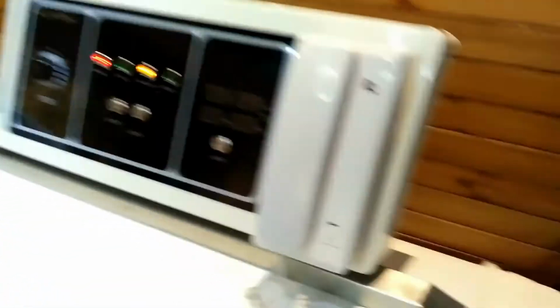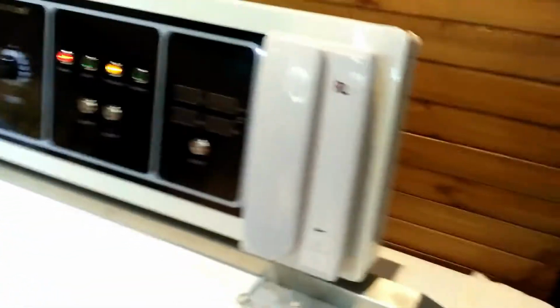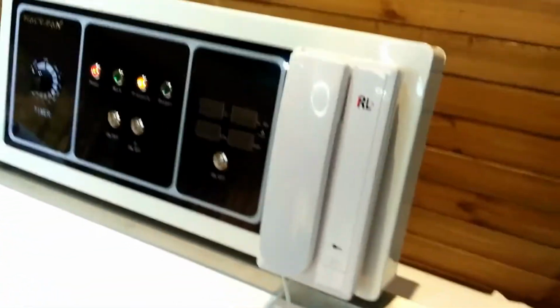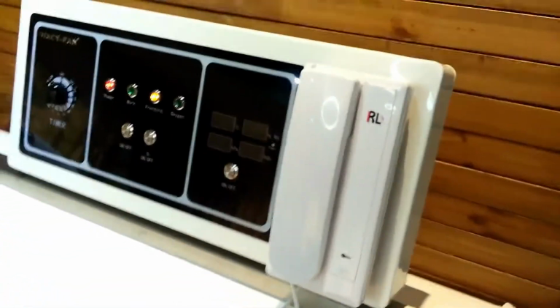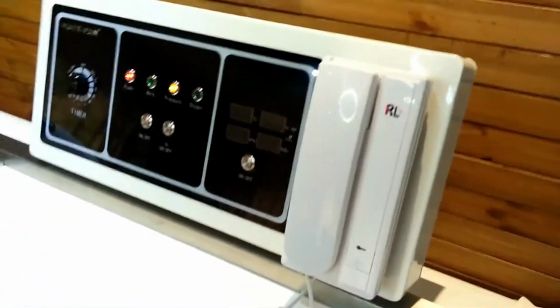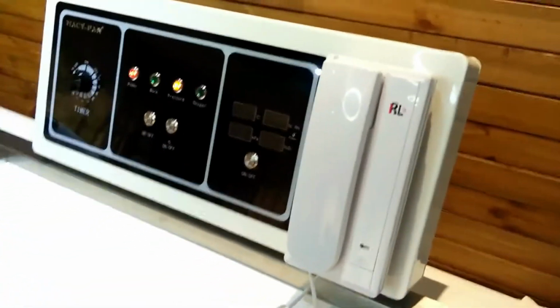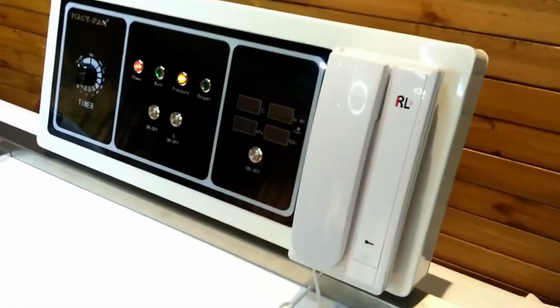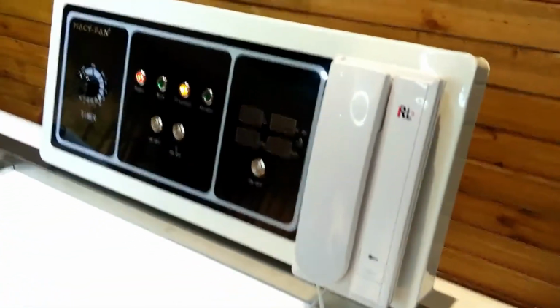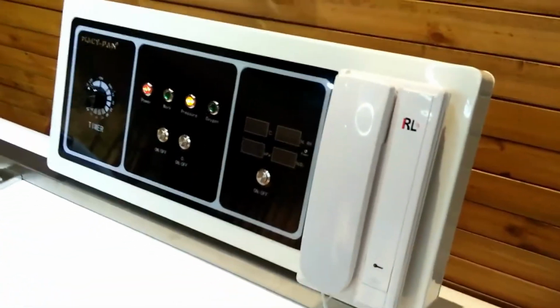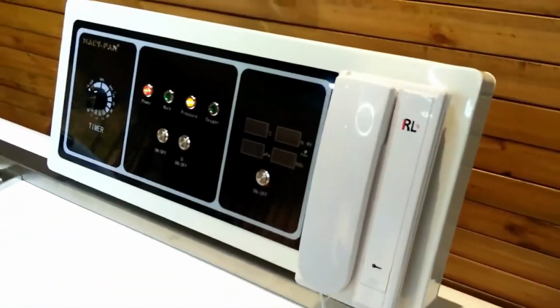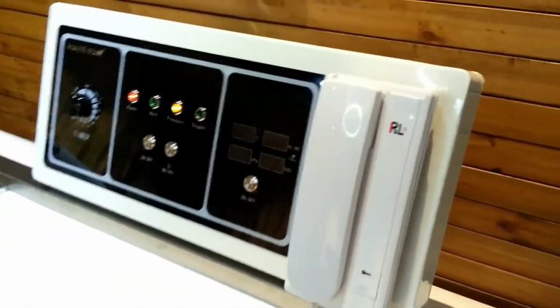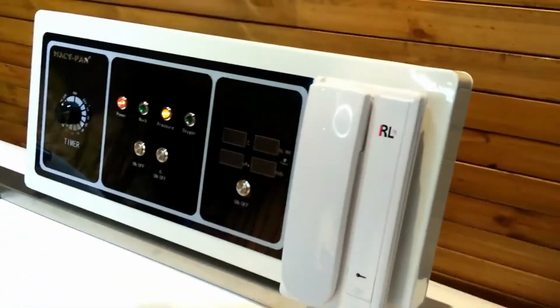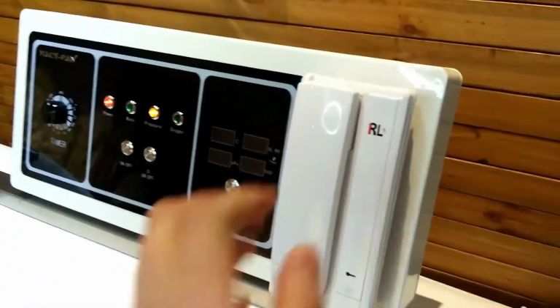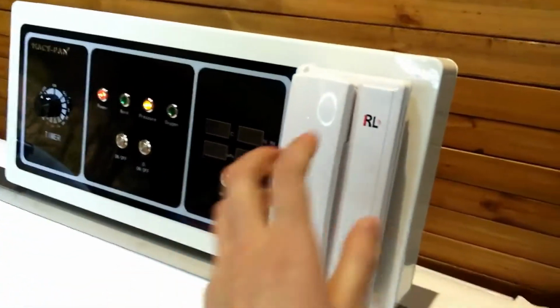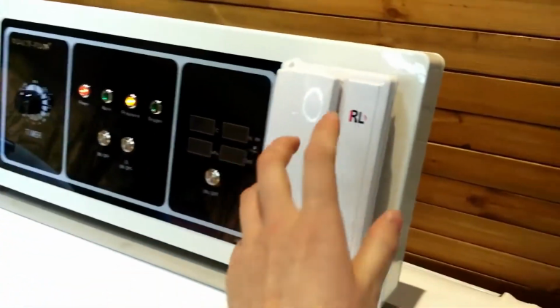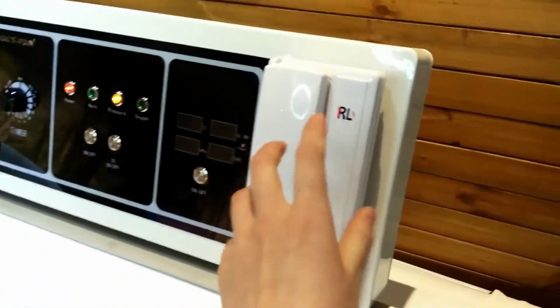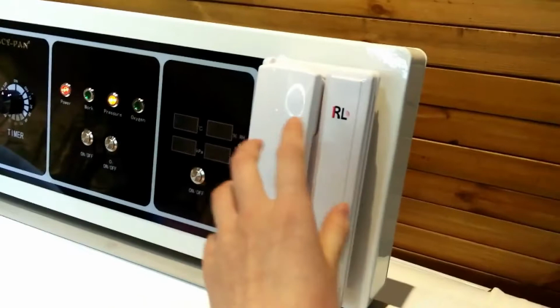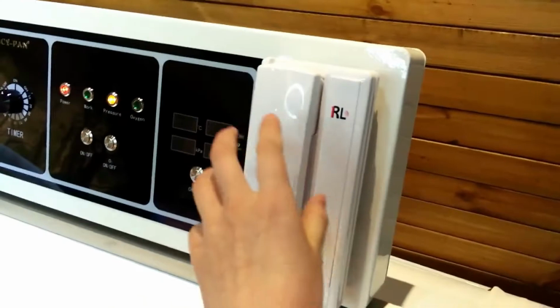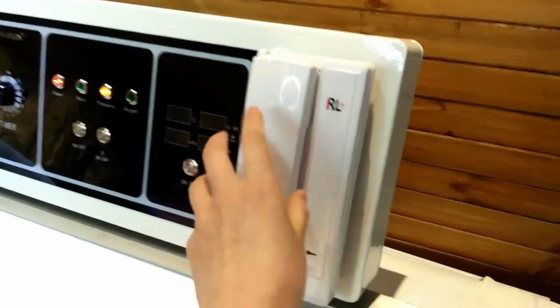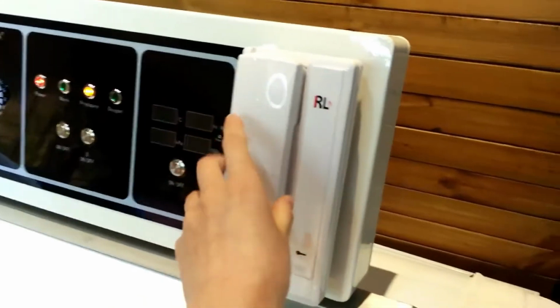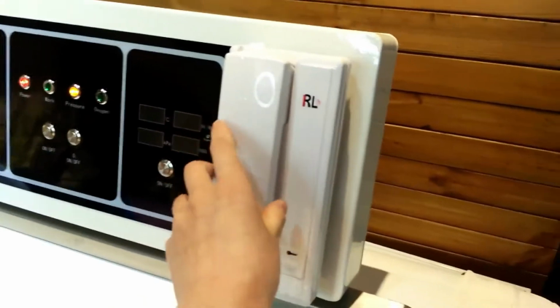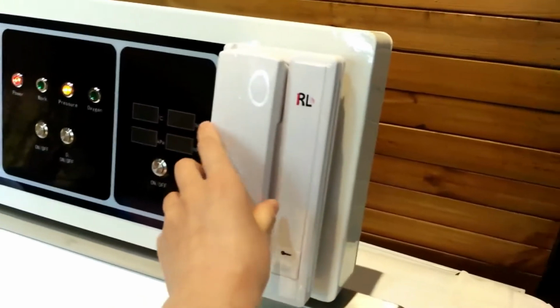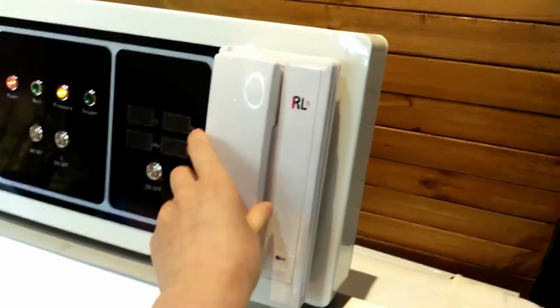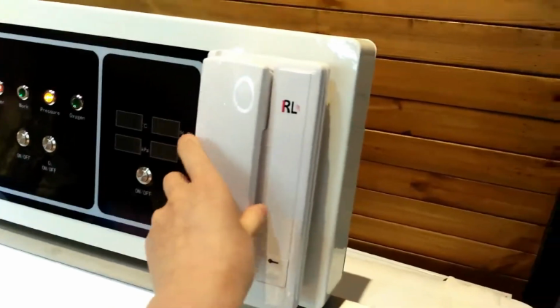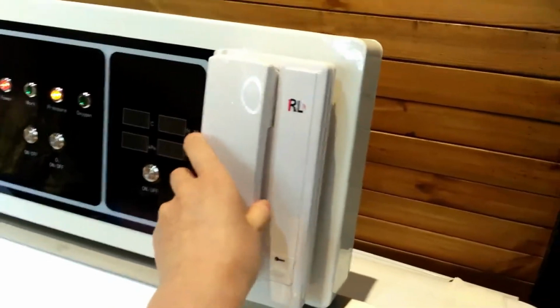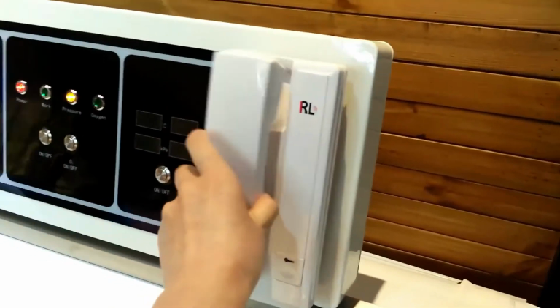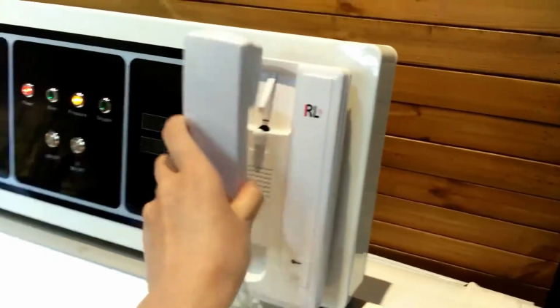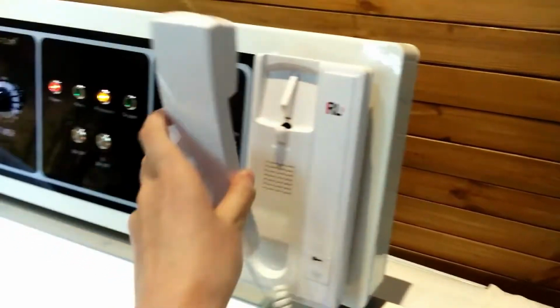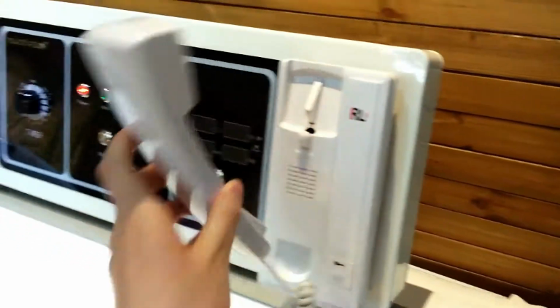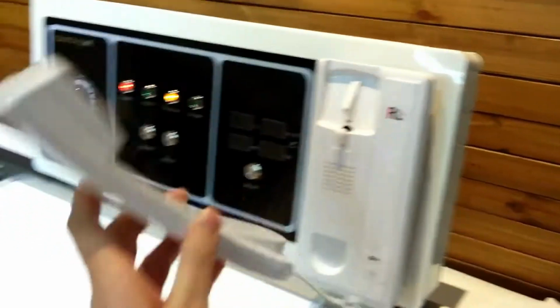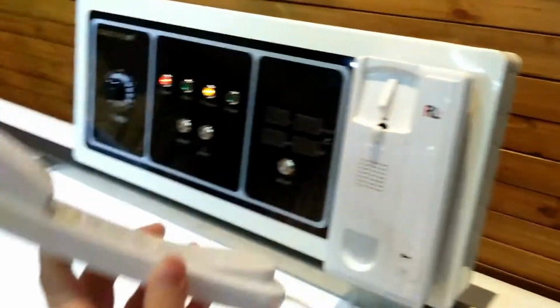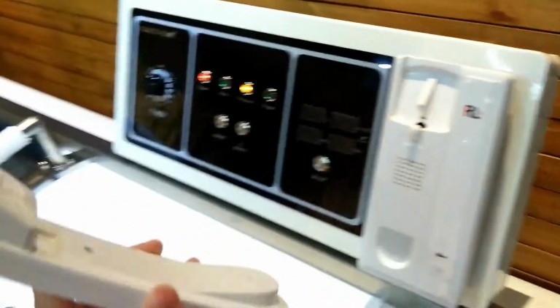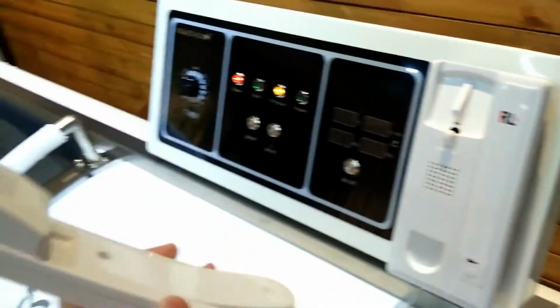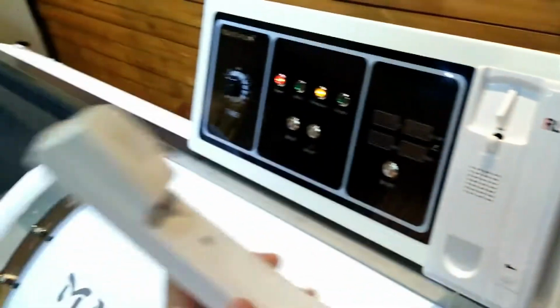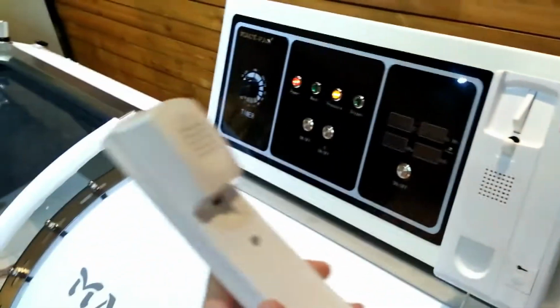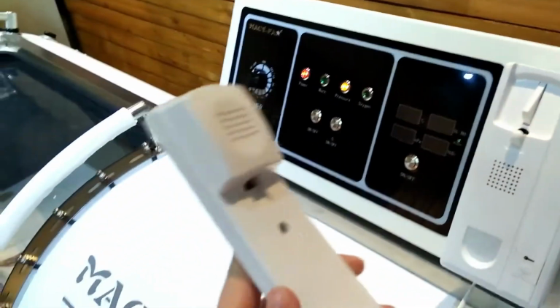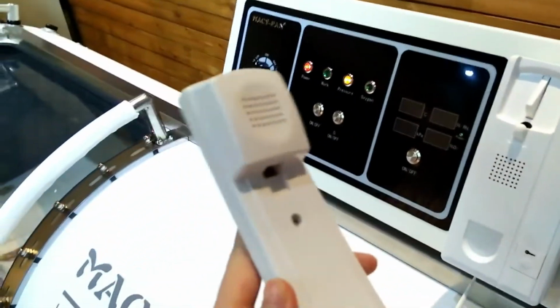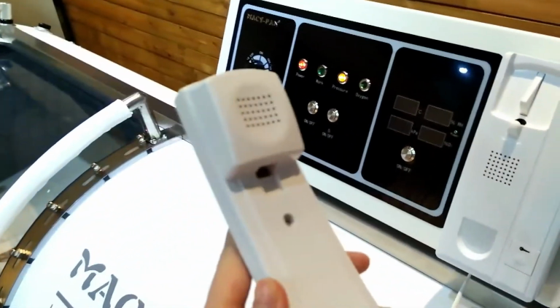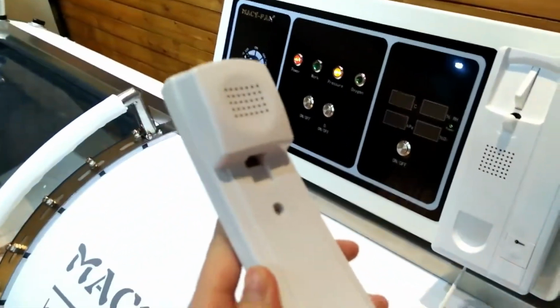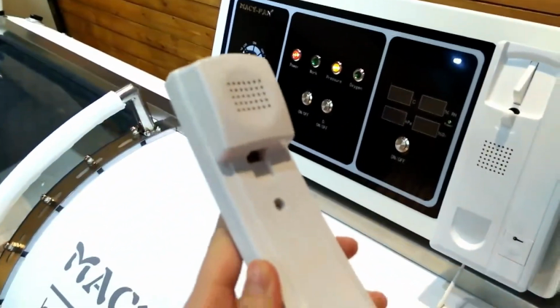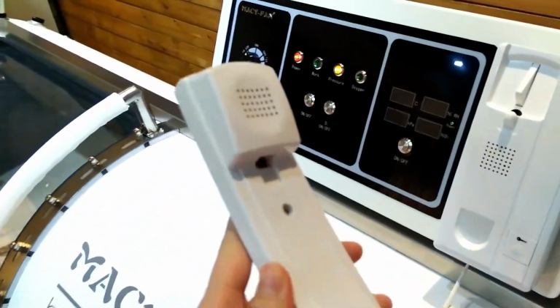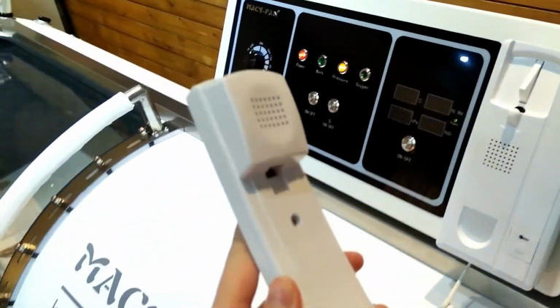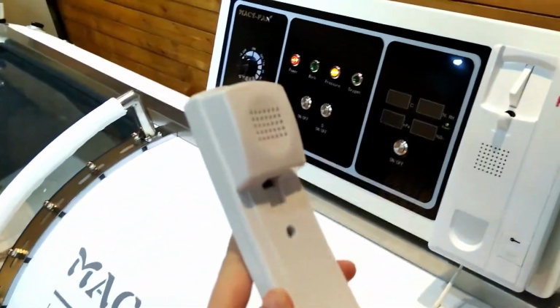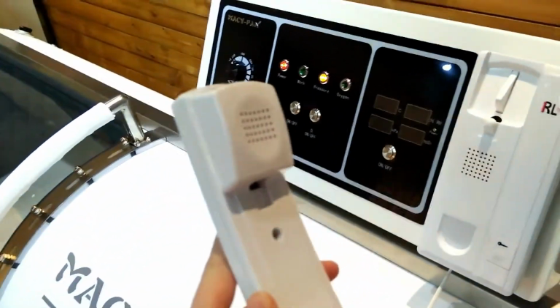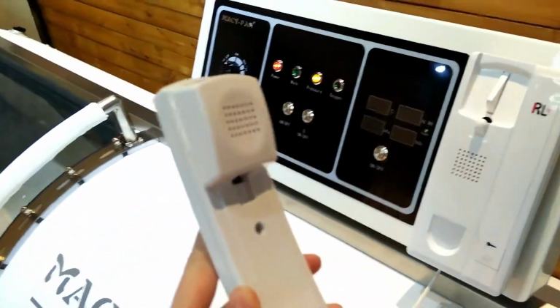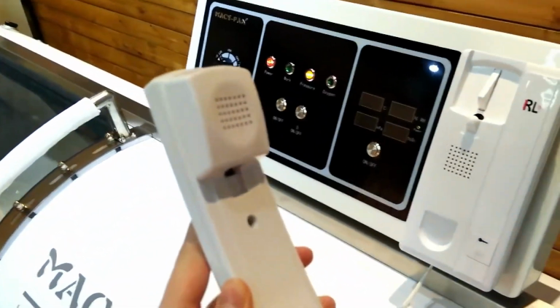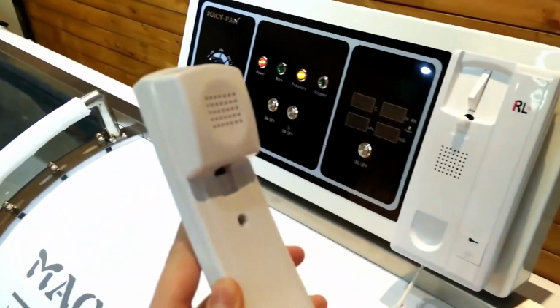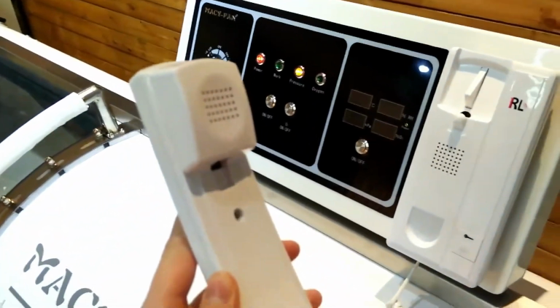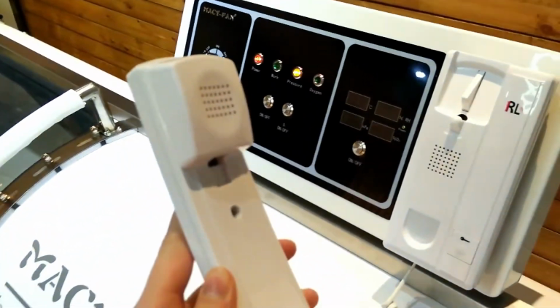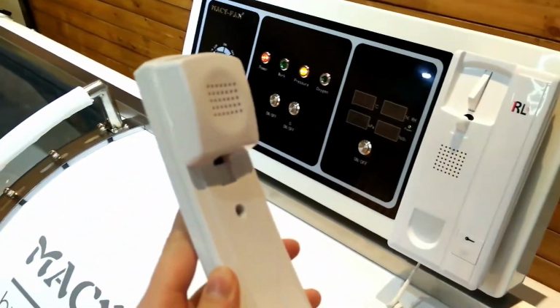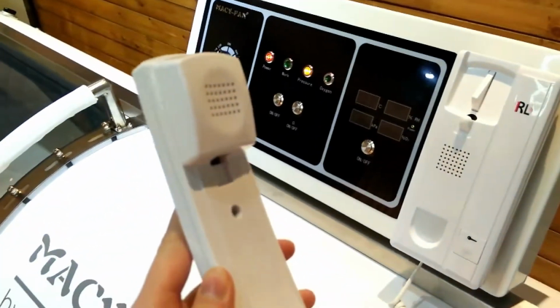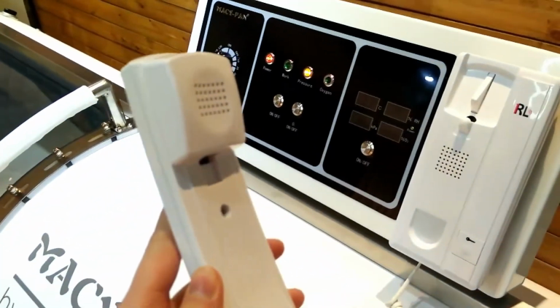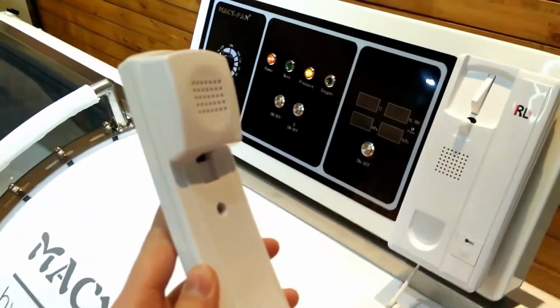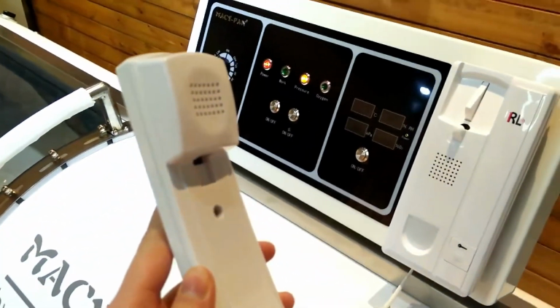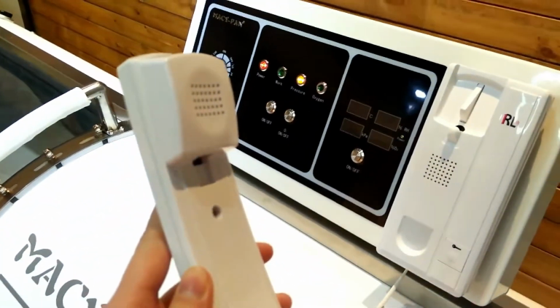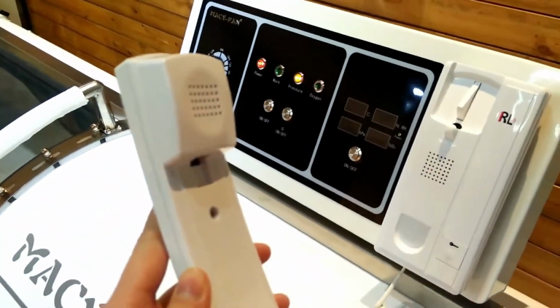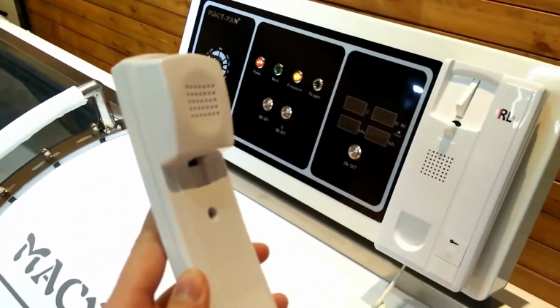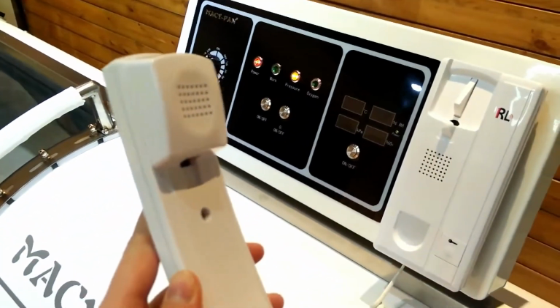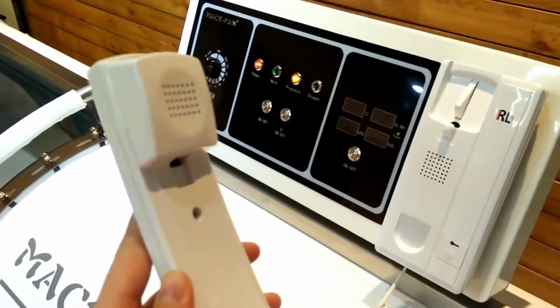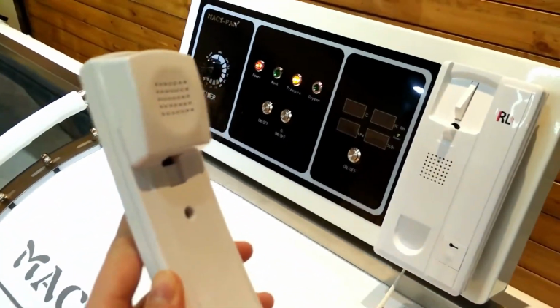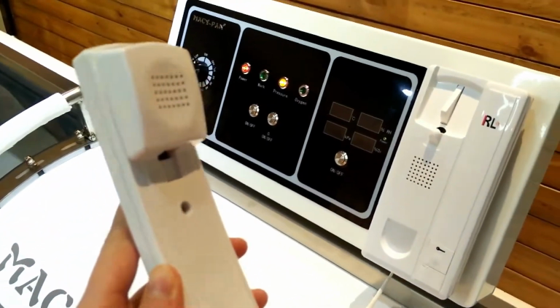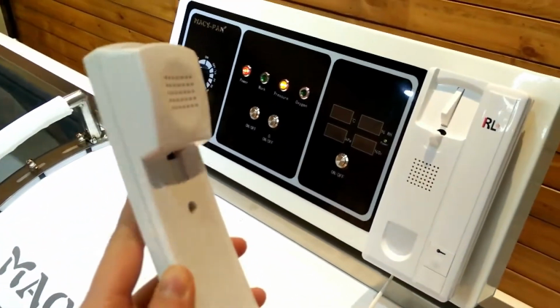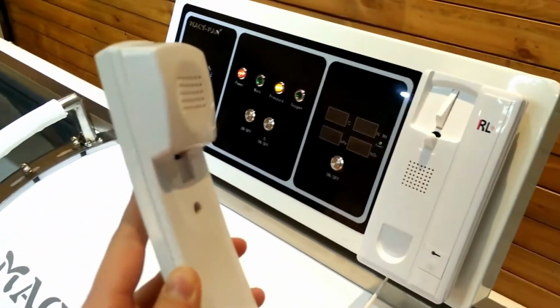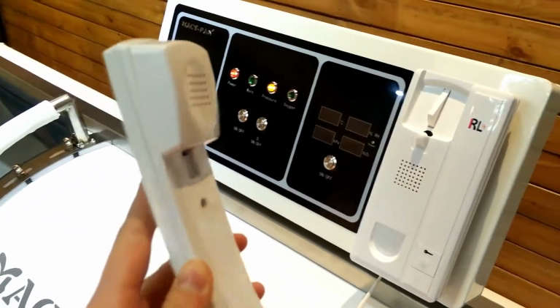It contains a telephone, so you can contact with the person inside.